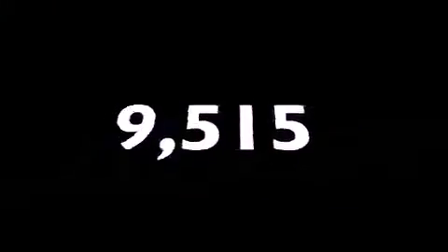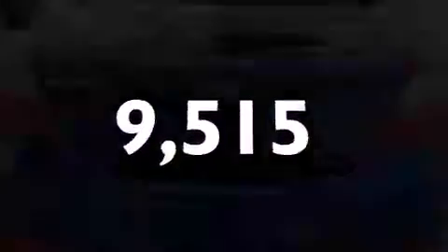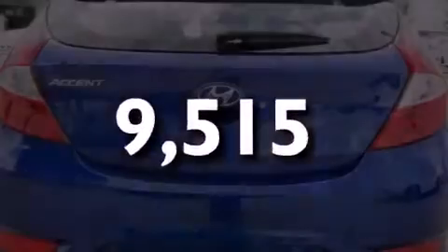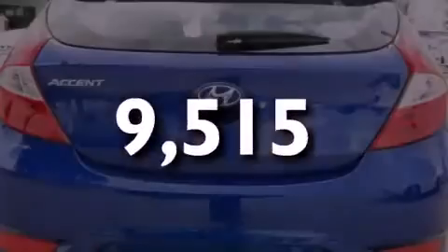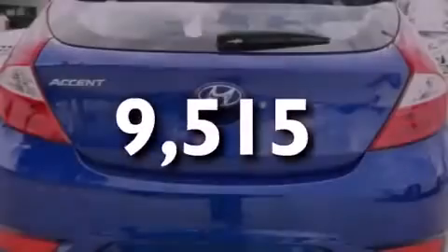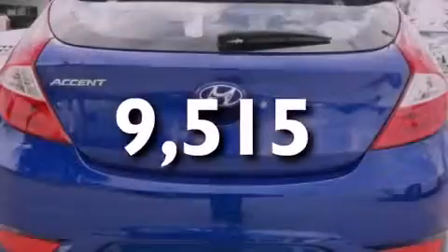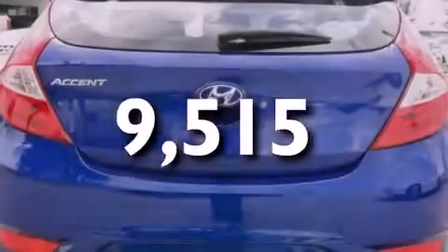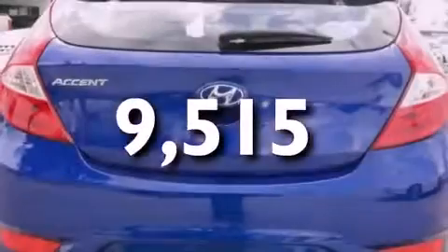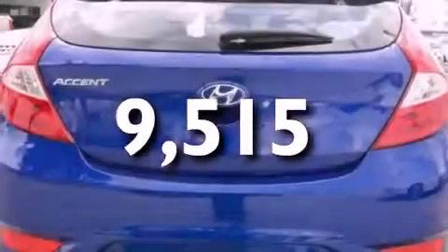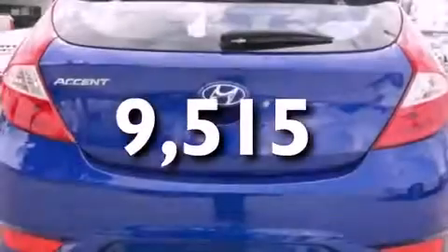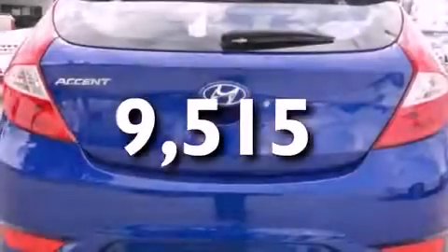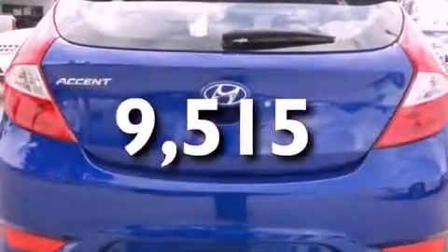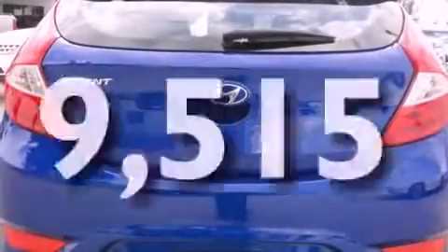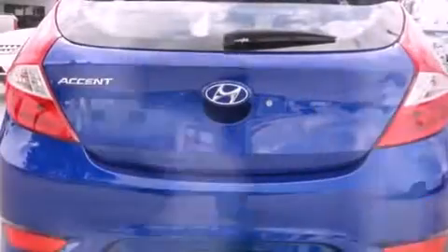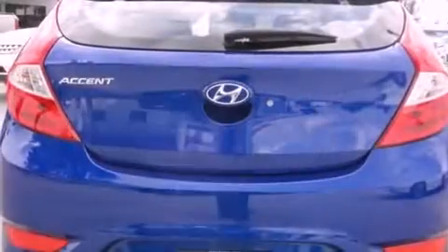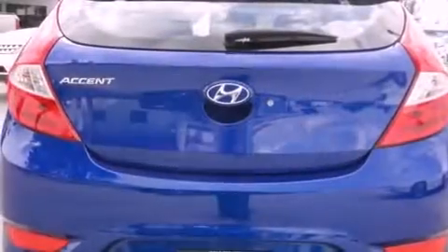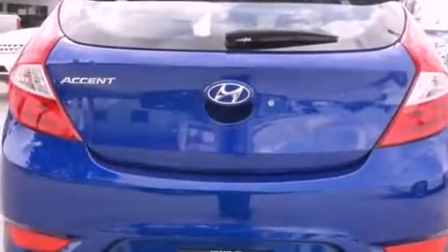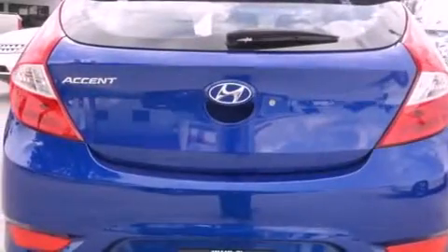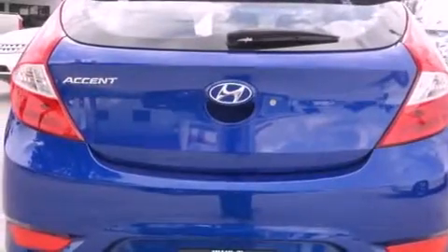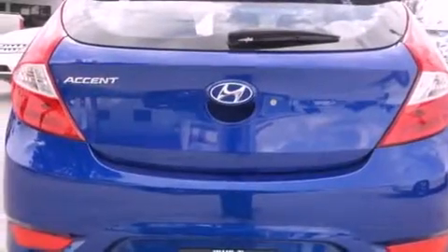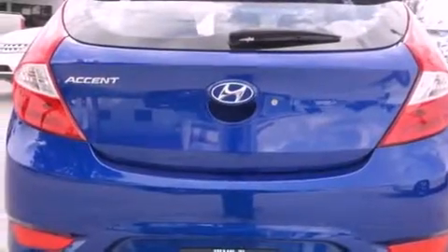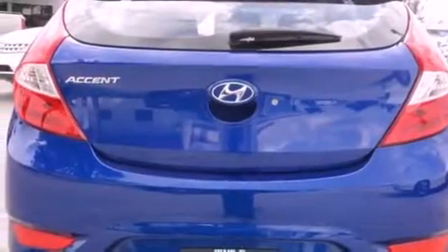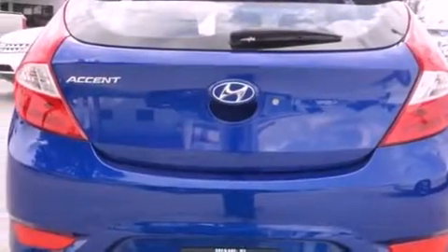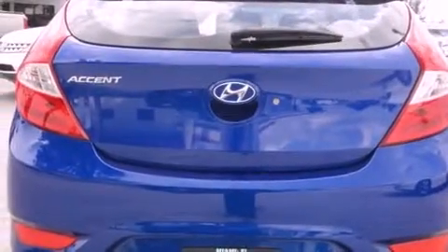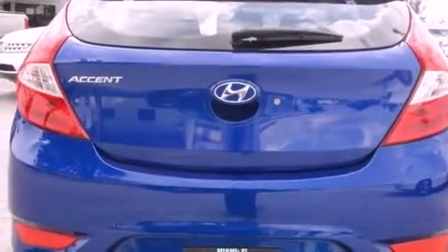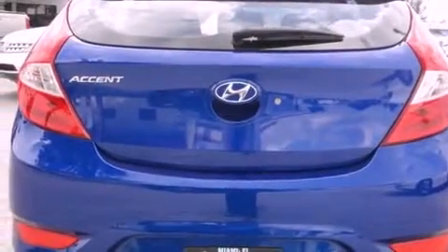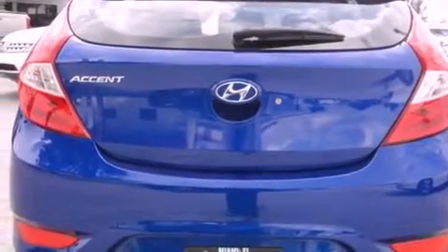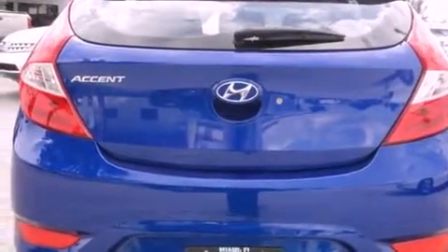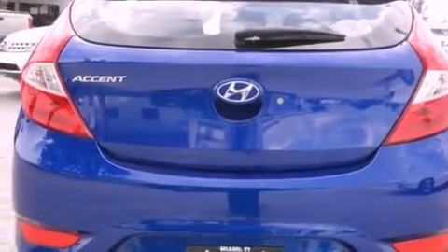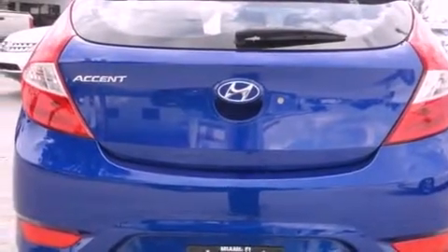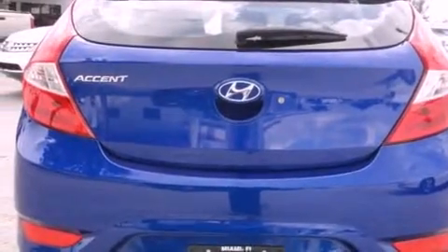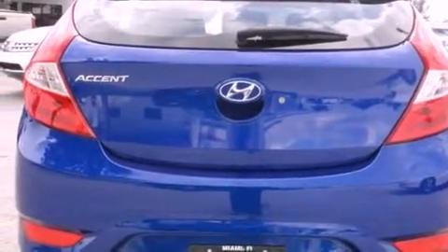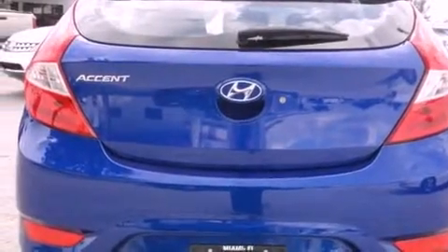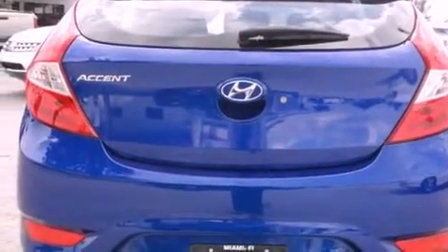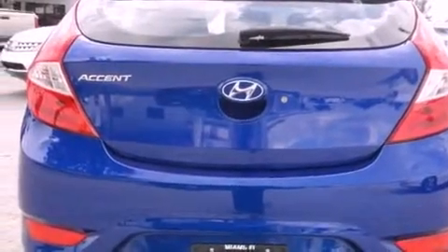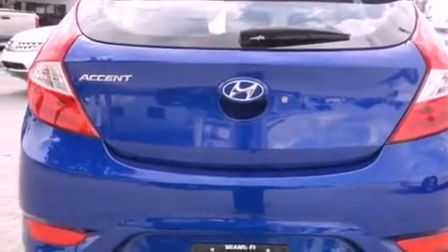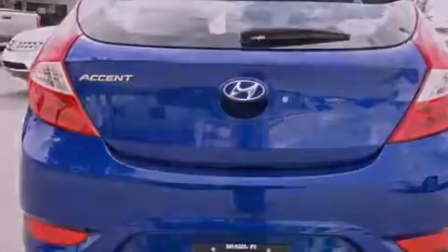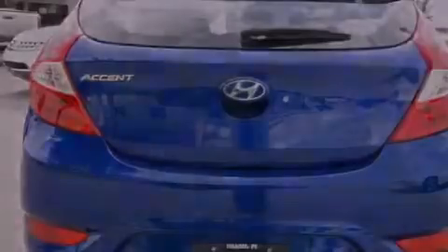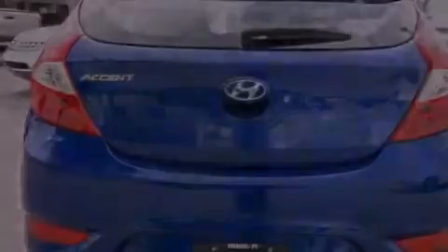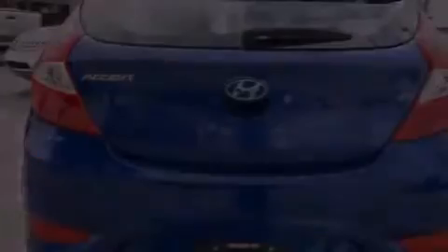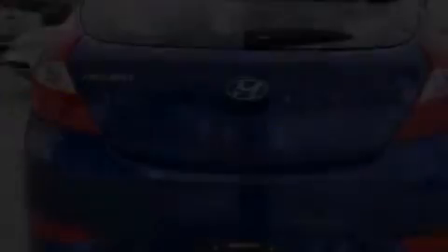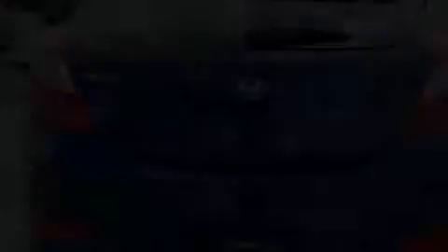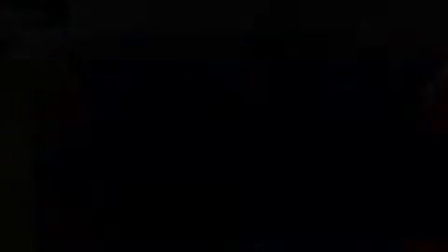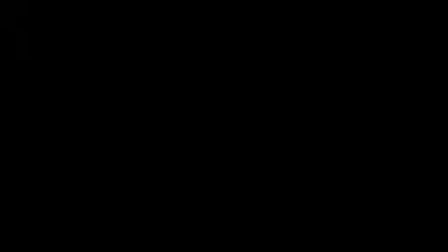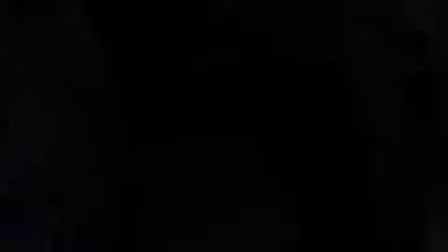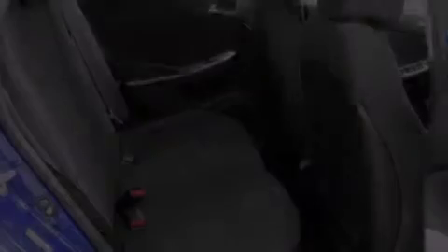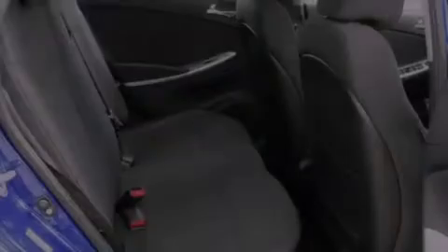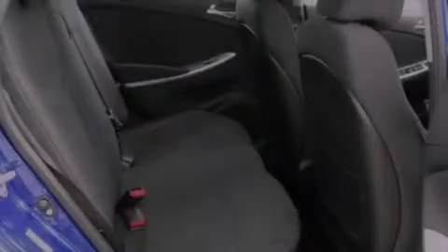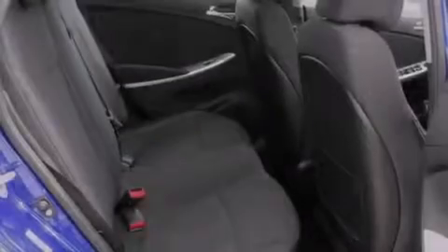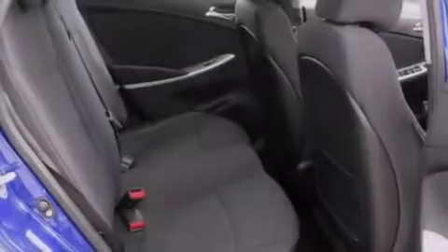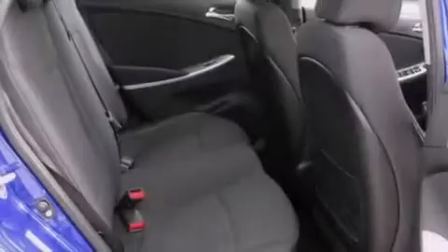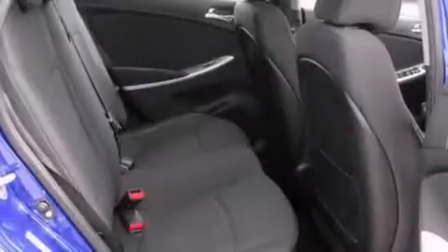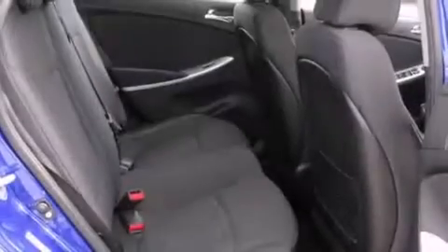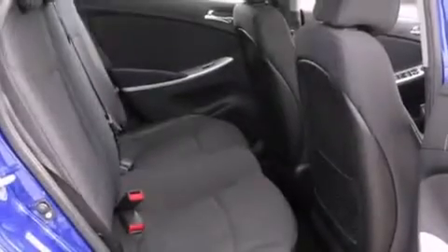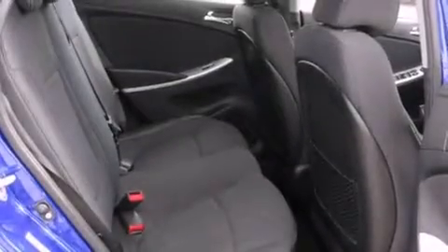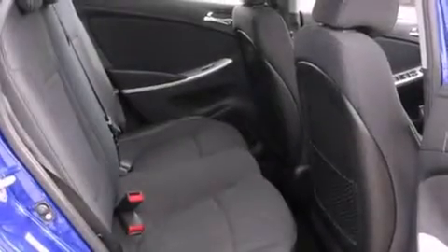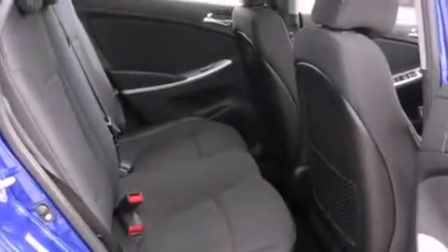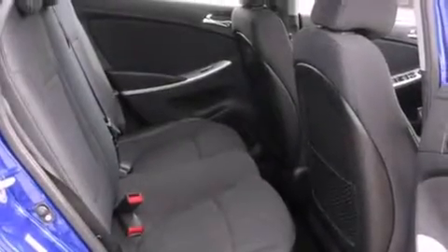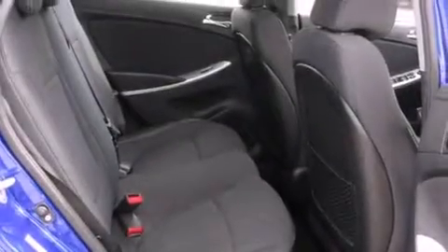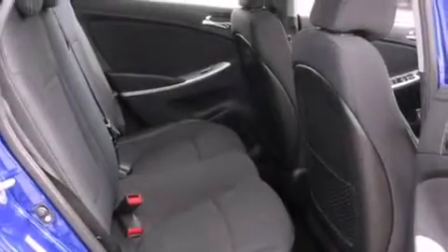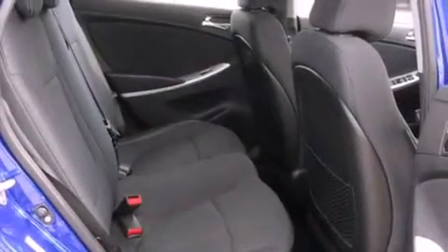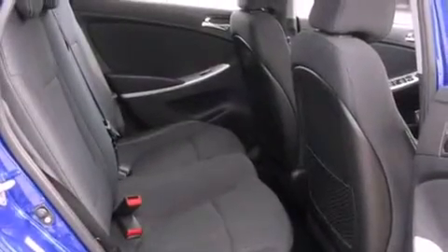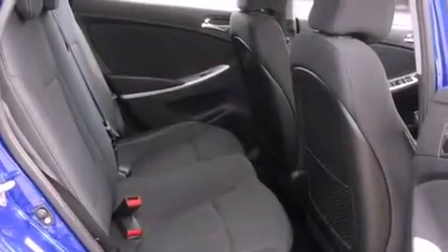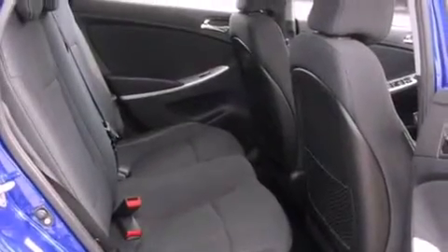With an EPA estimated rating of 37 miles per gallon on the highway, this automobile pays off in the long run.